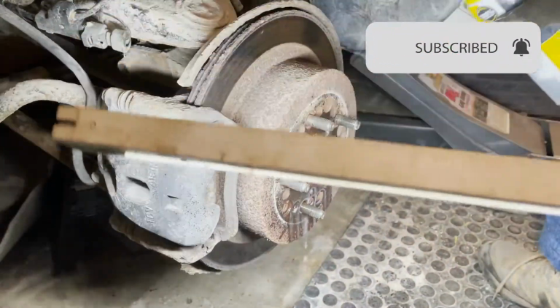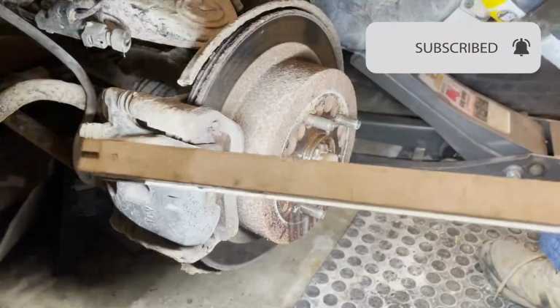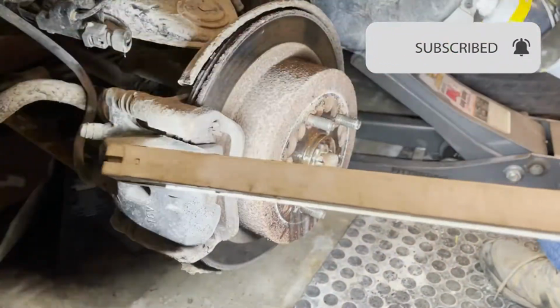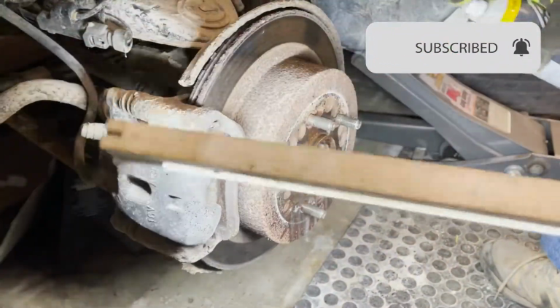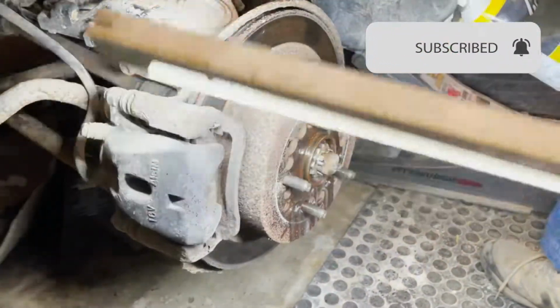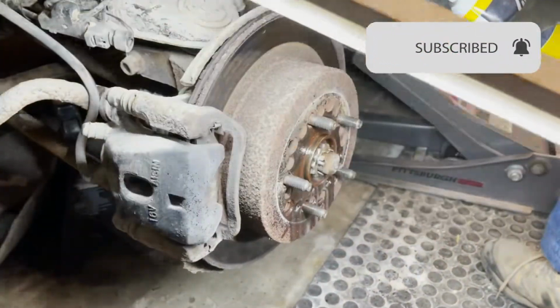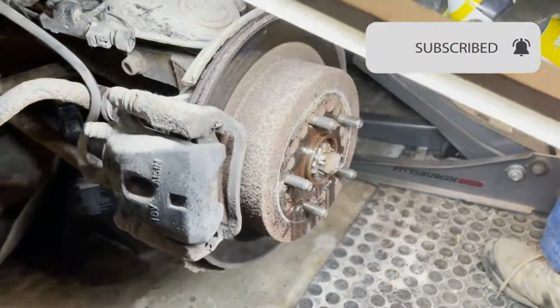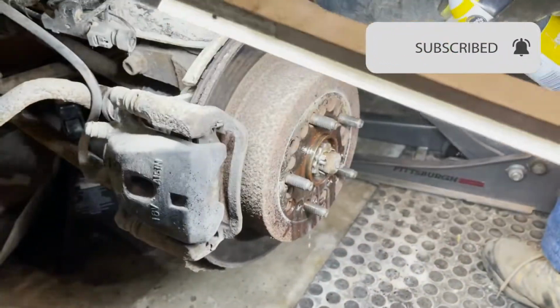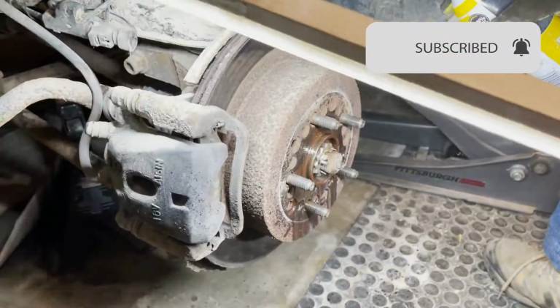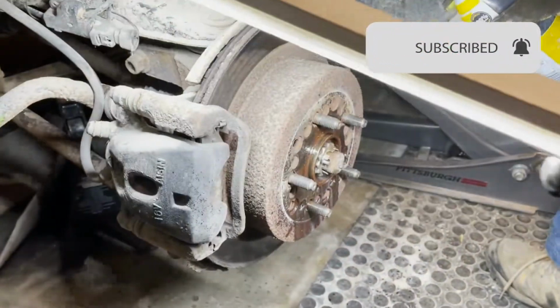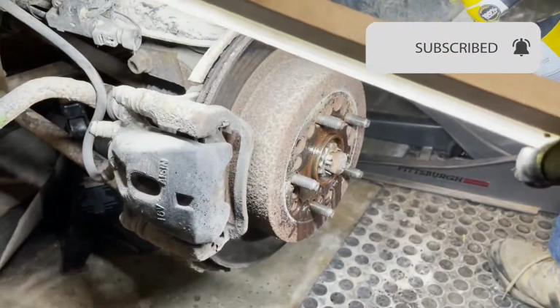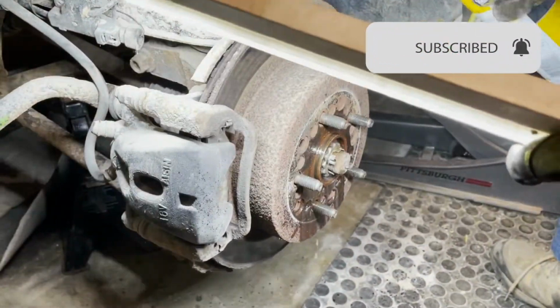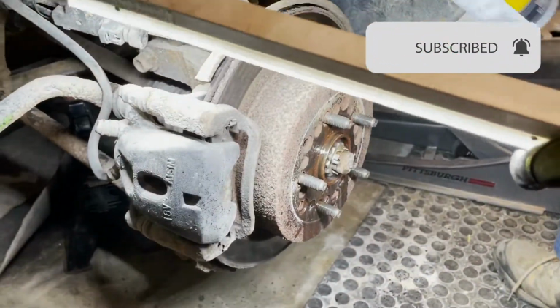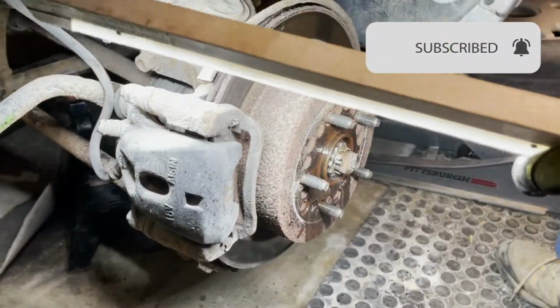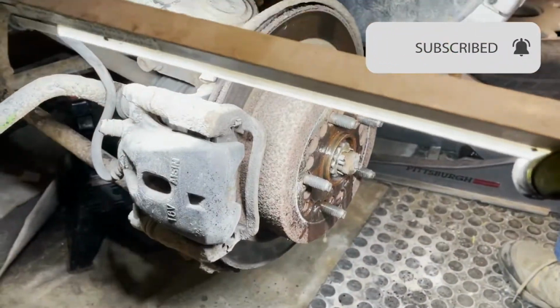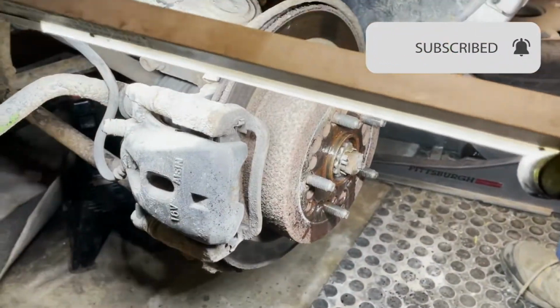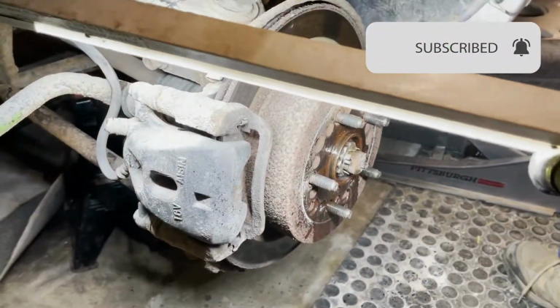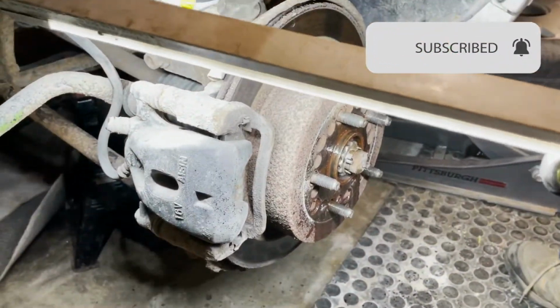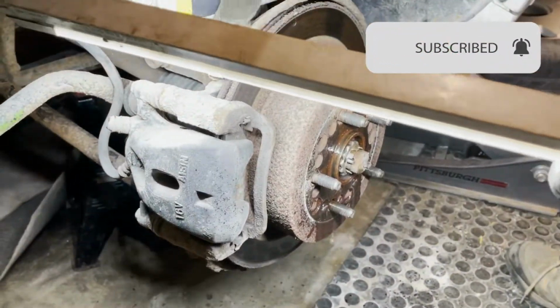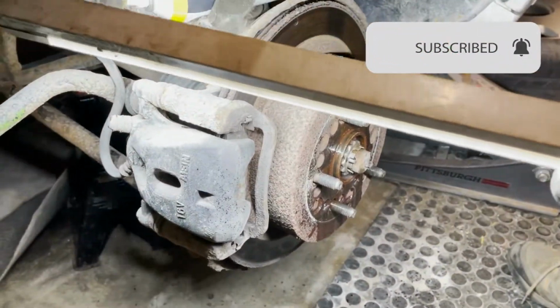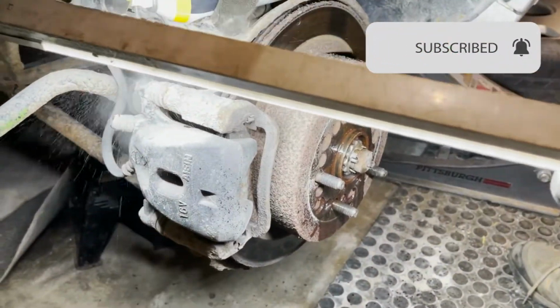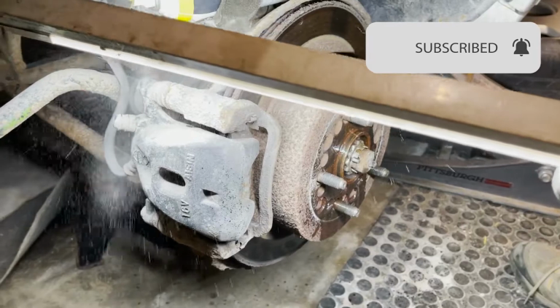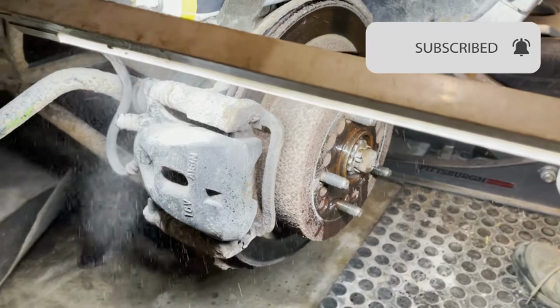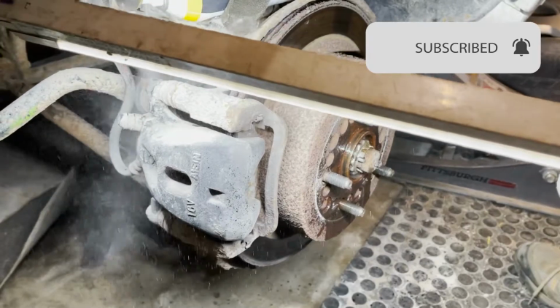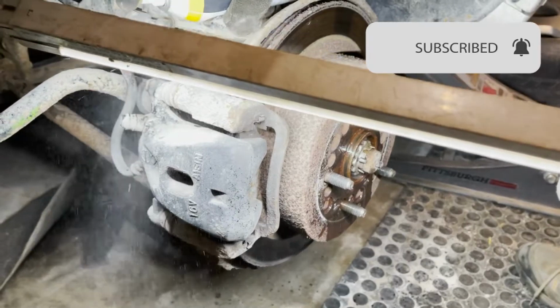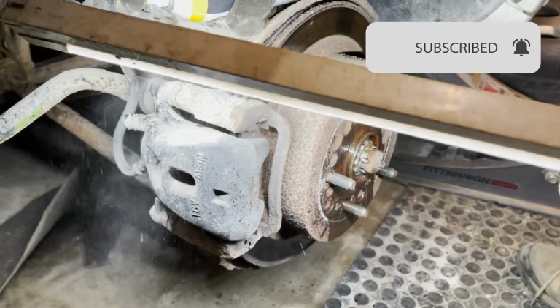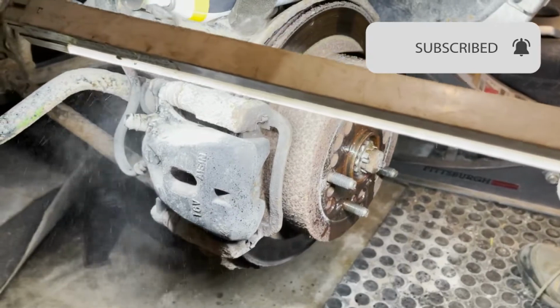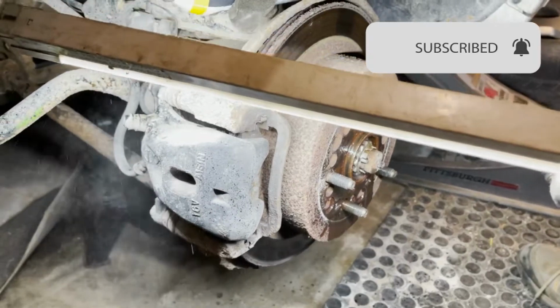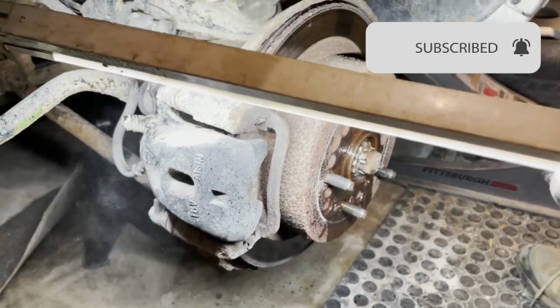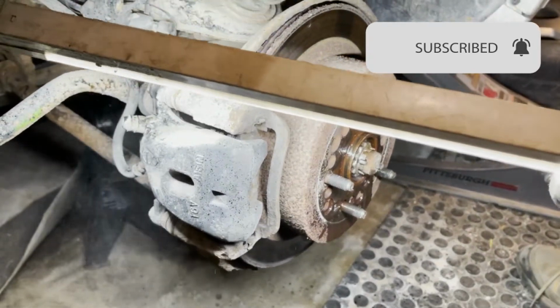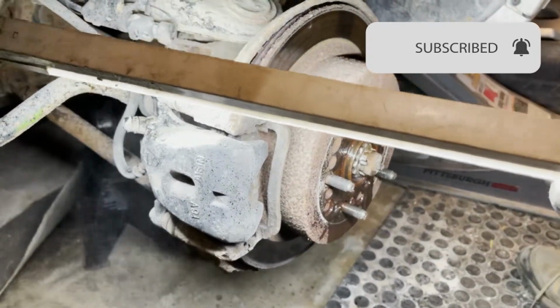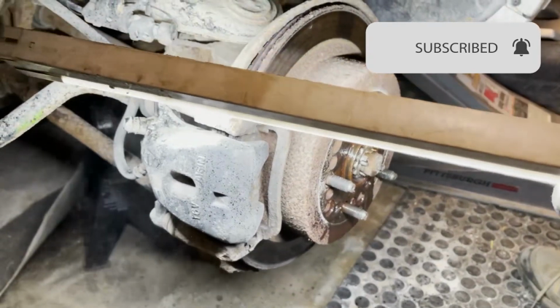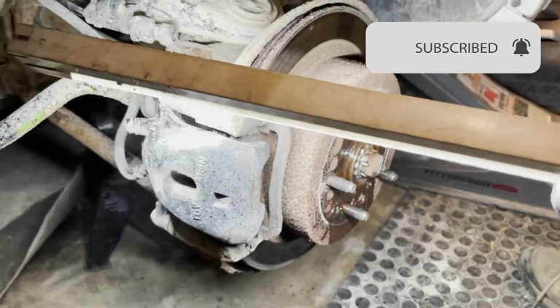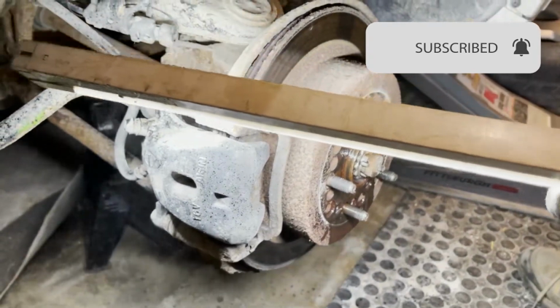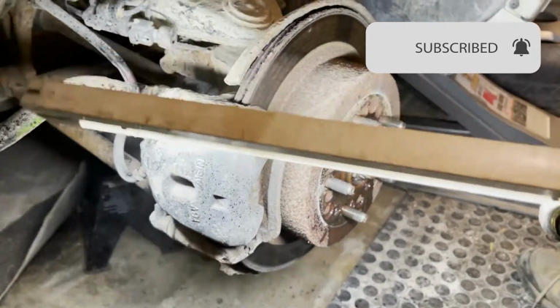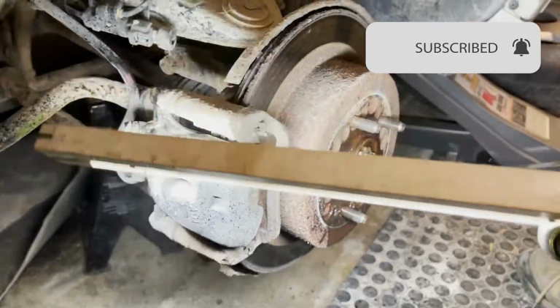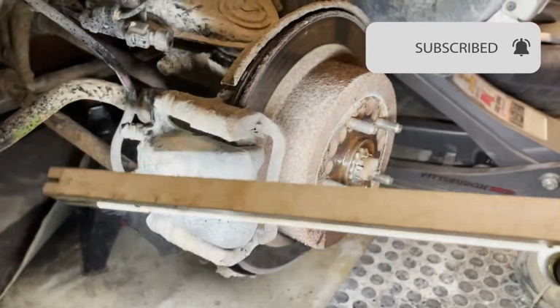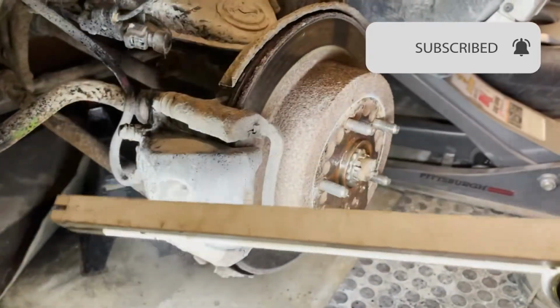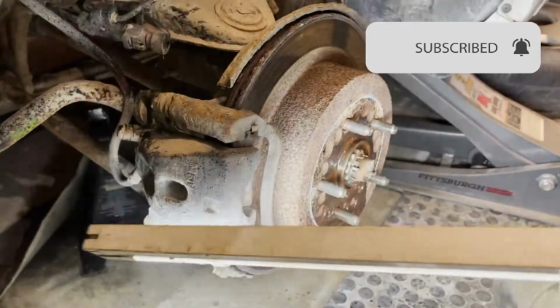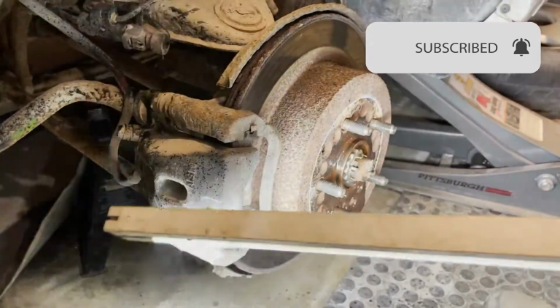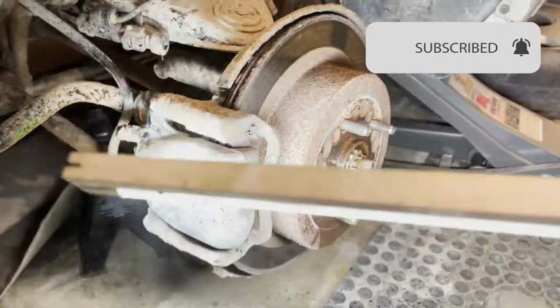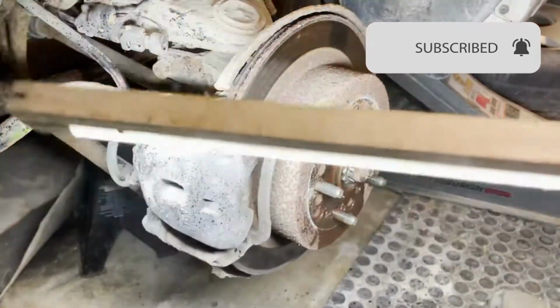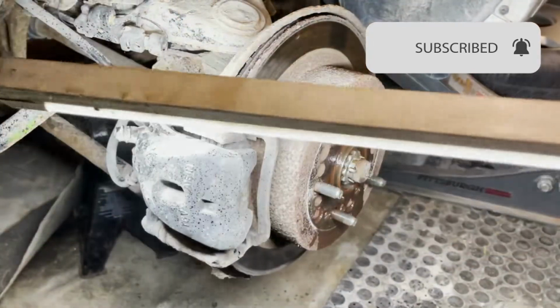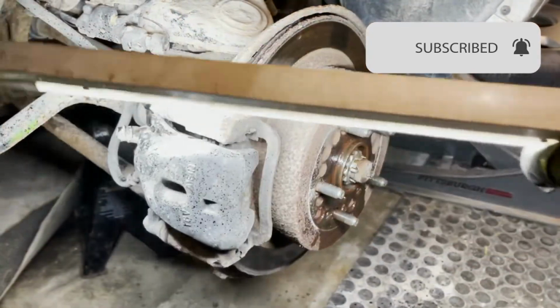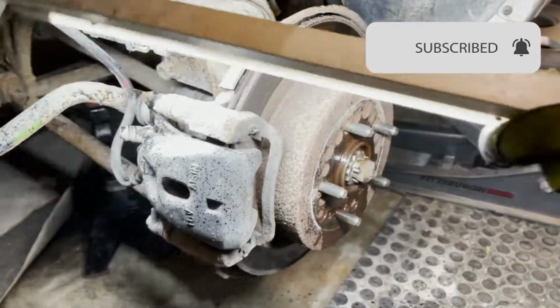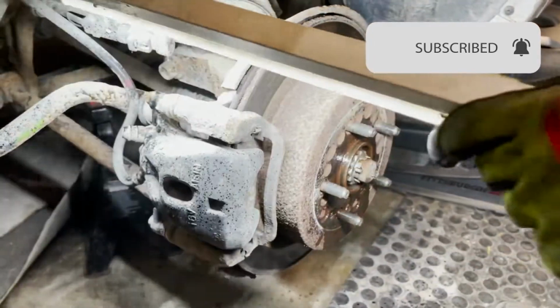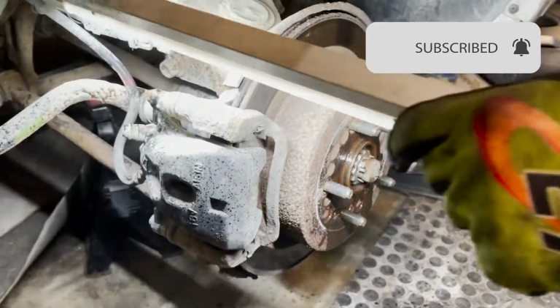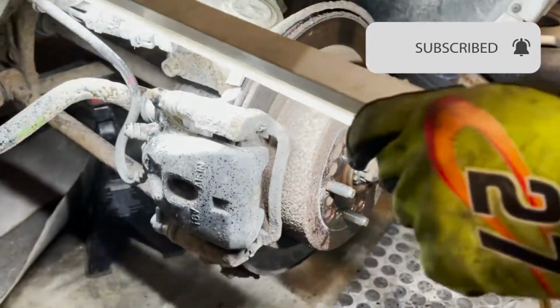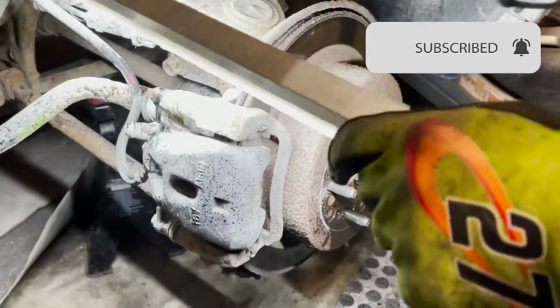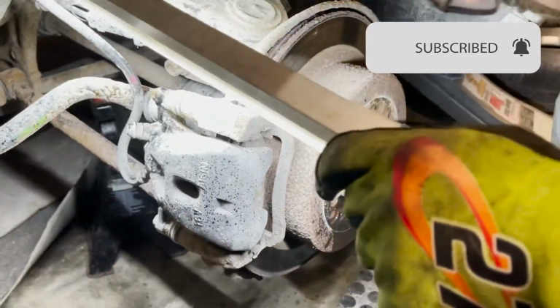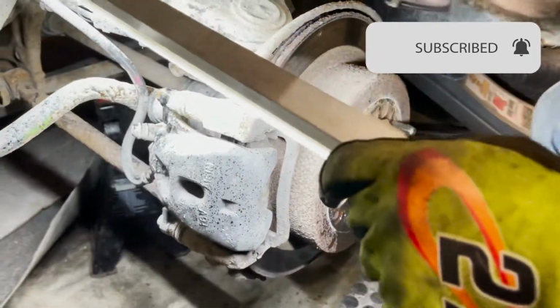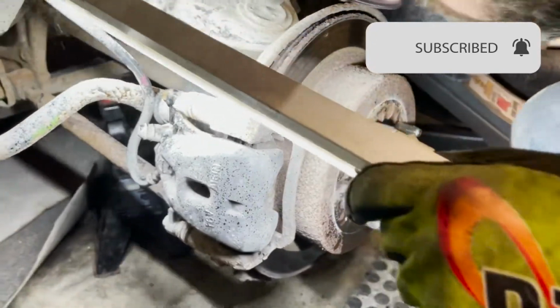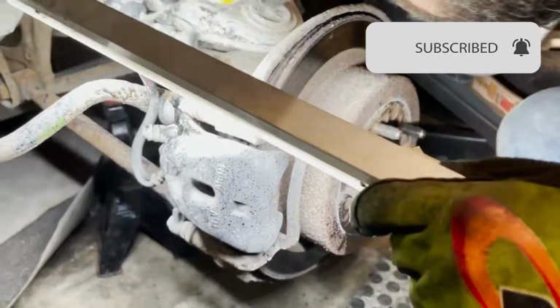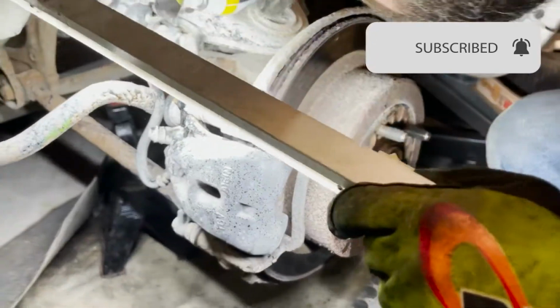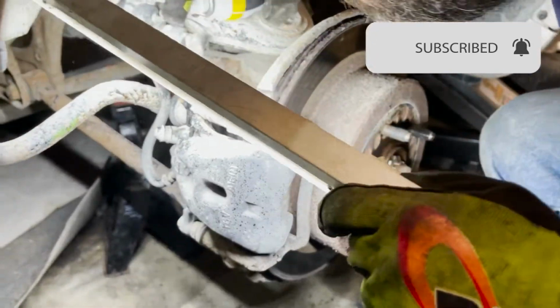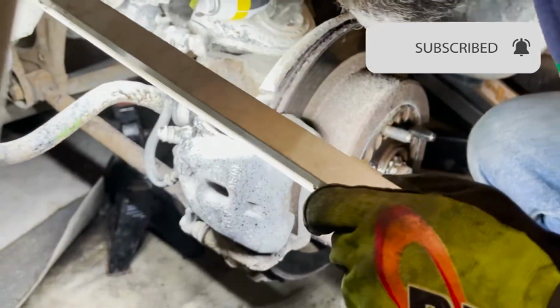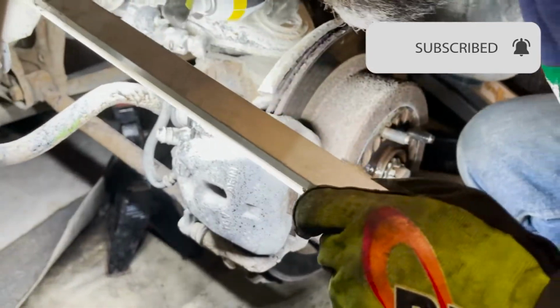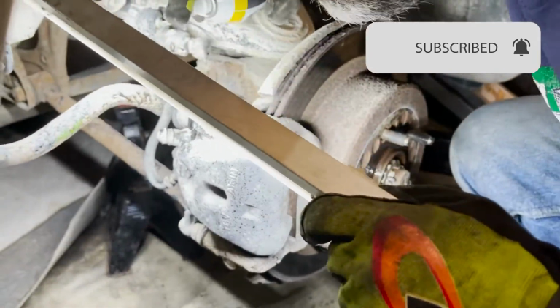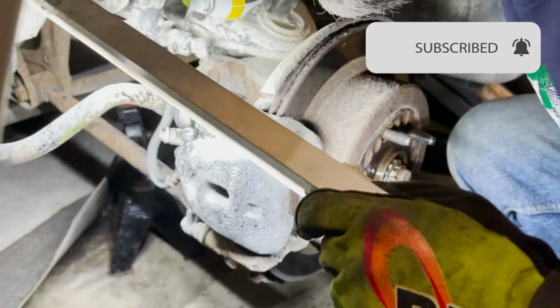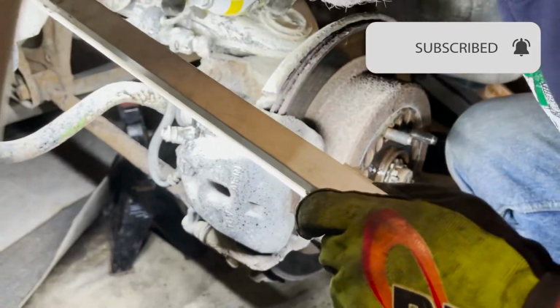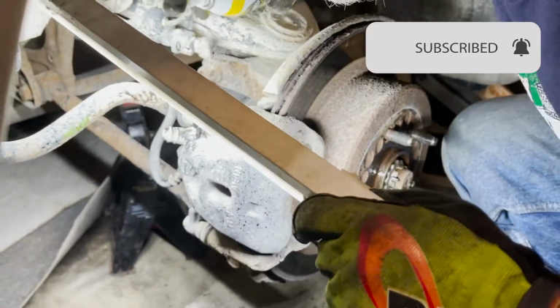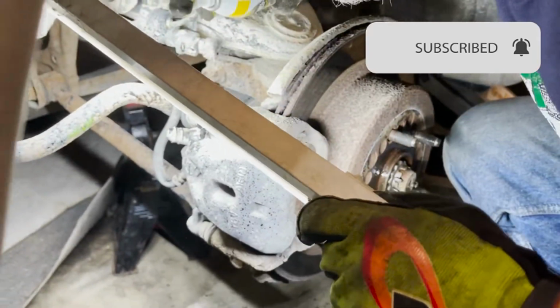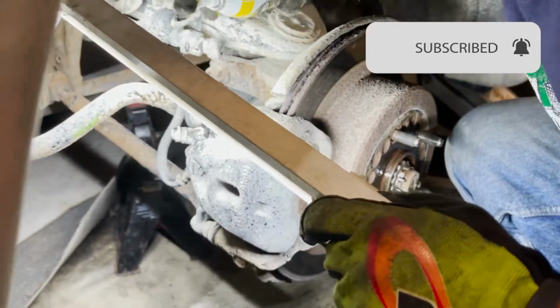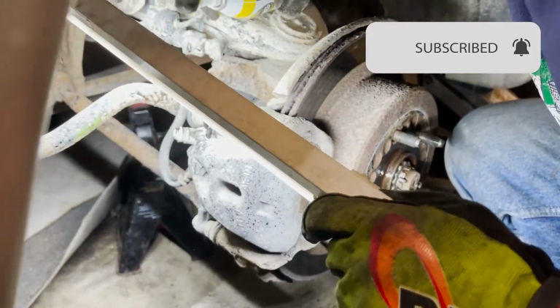So now we are on to the rear brake — we just did the other one. We wanted to go through the process first before we showed you.